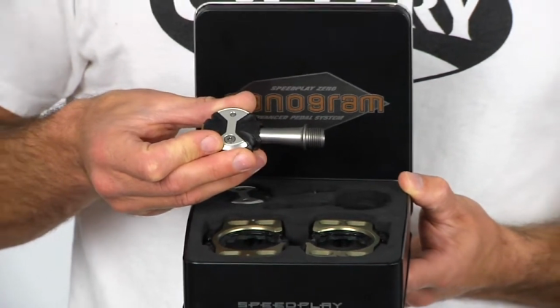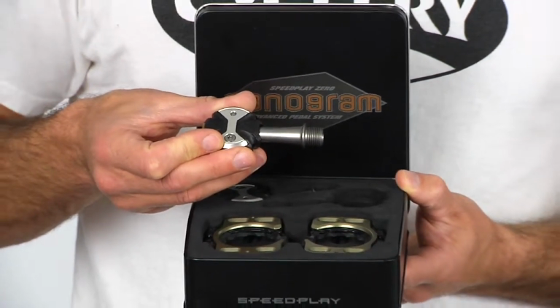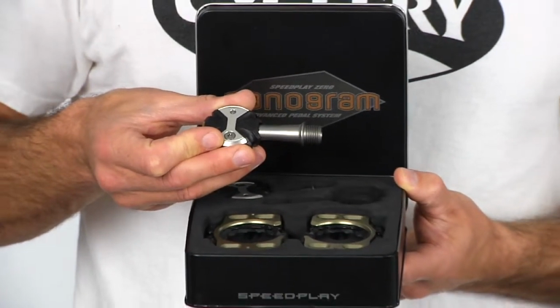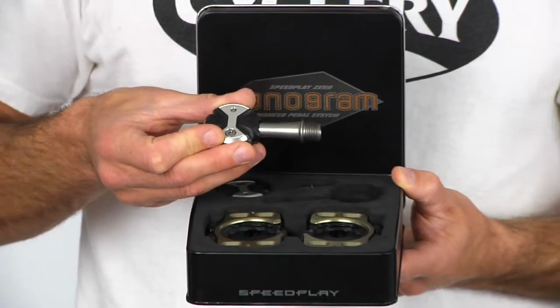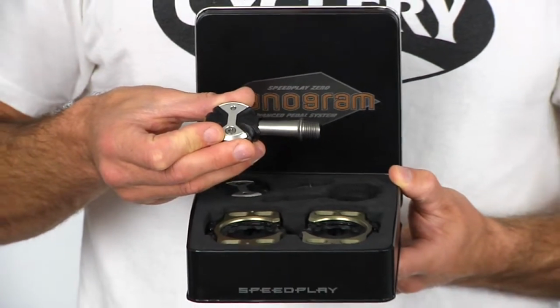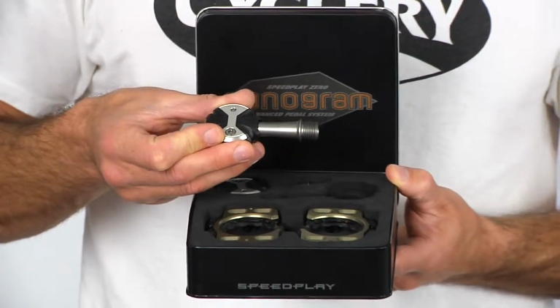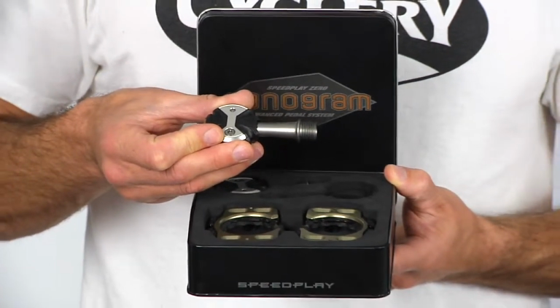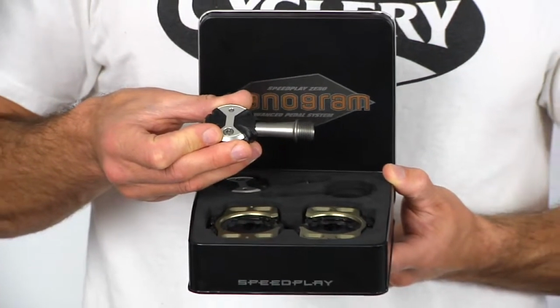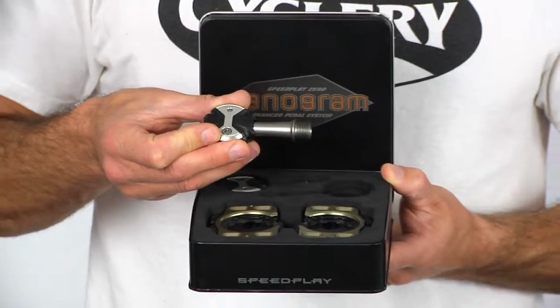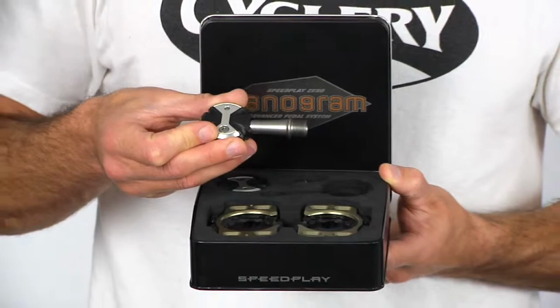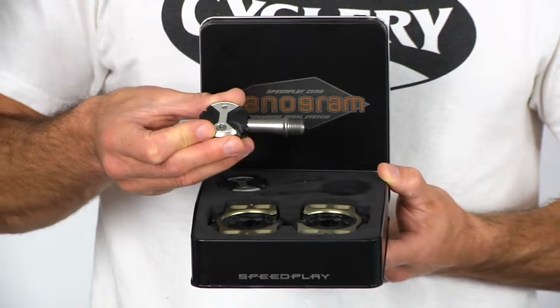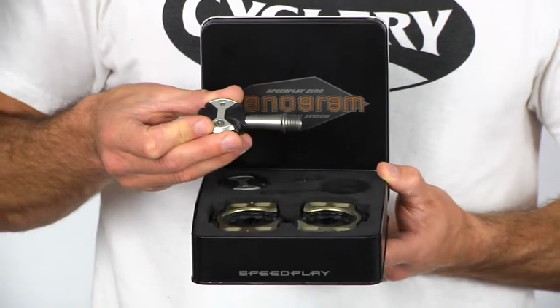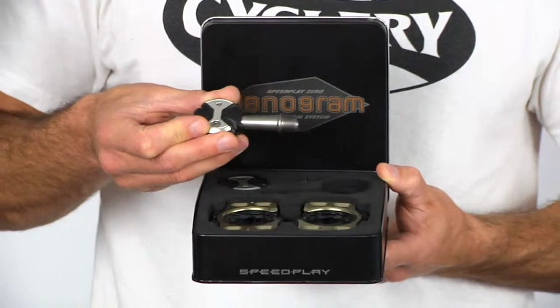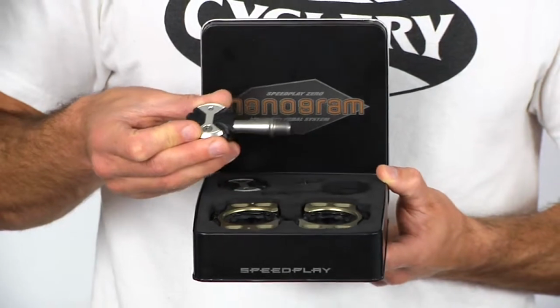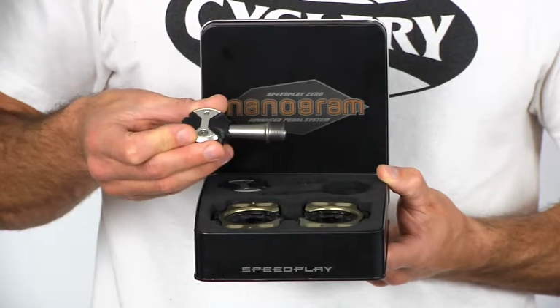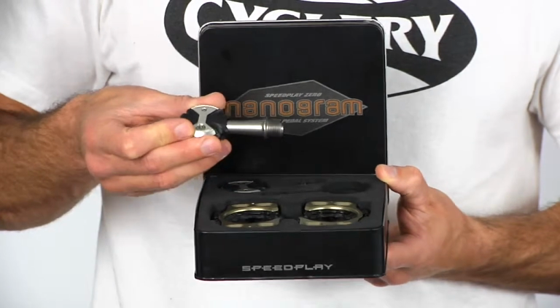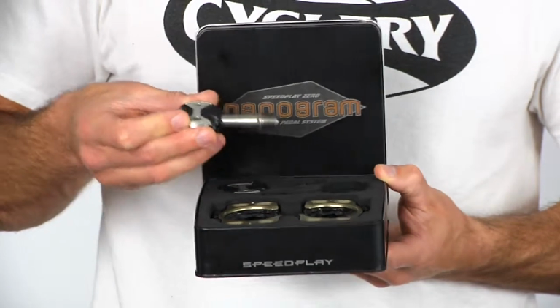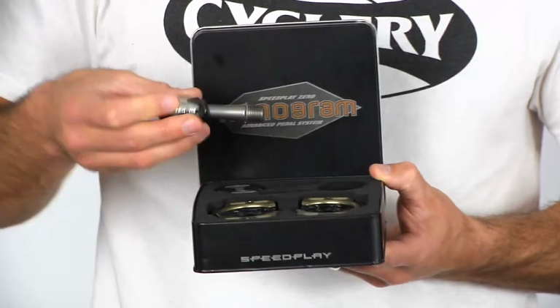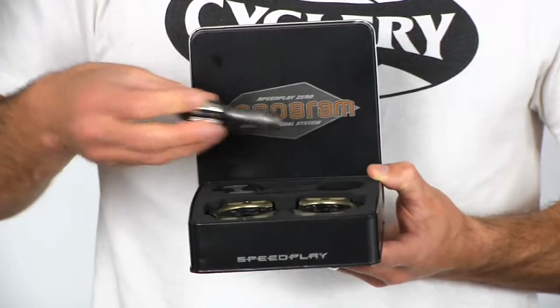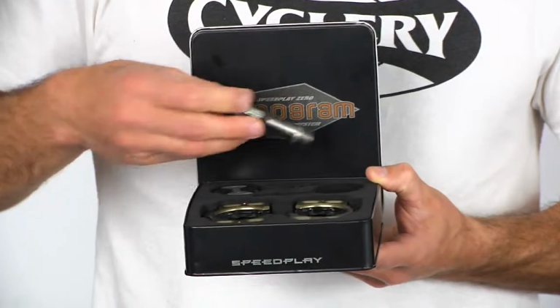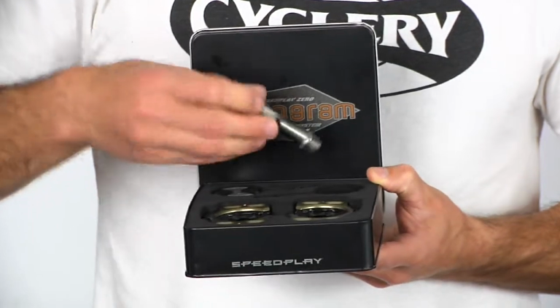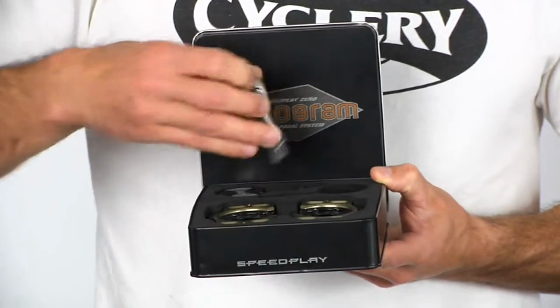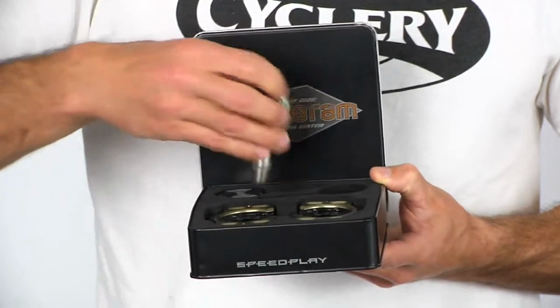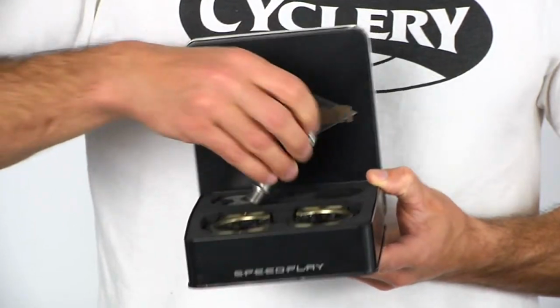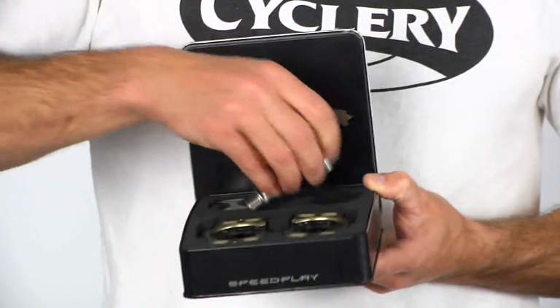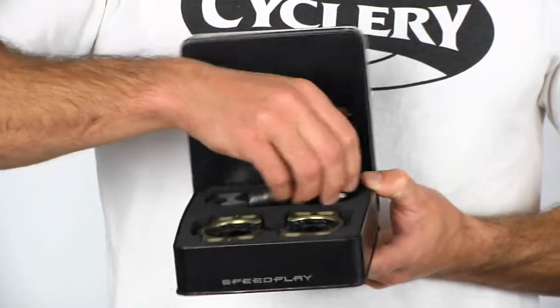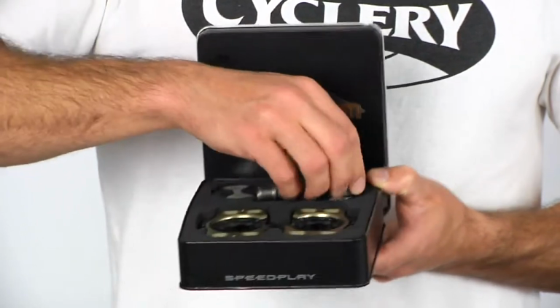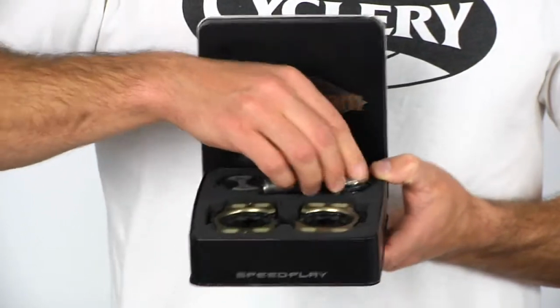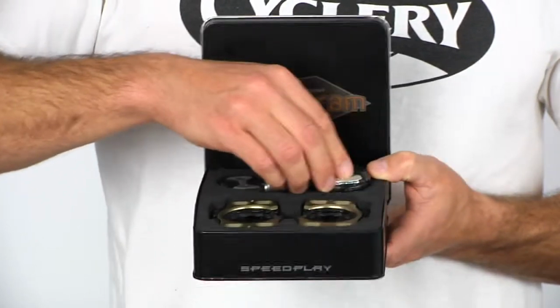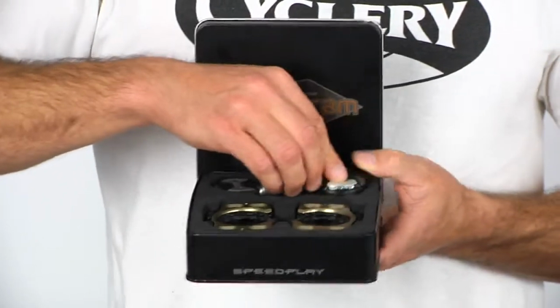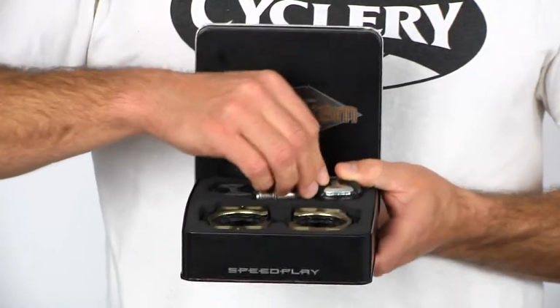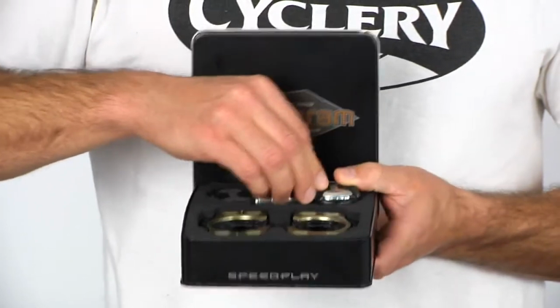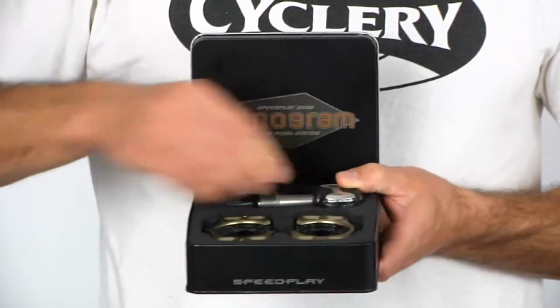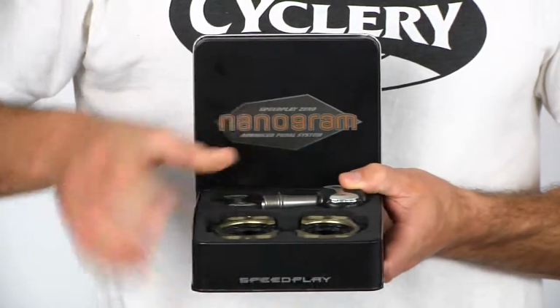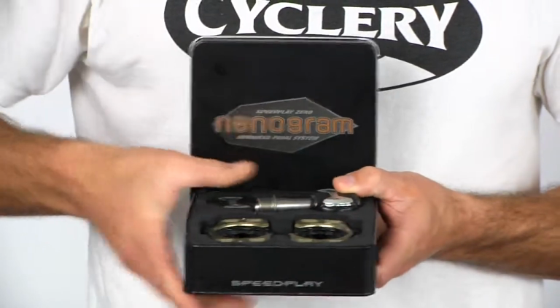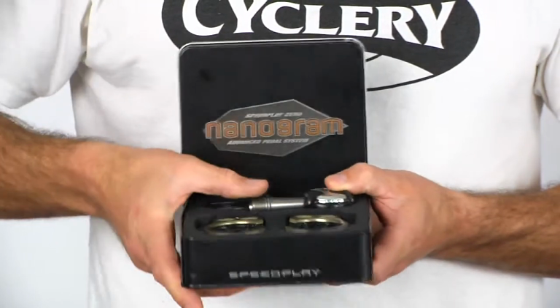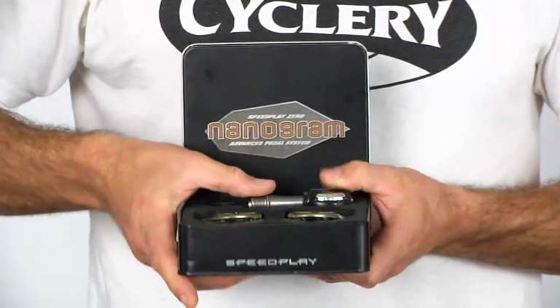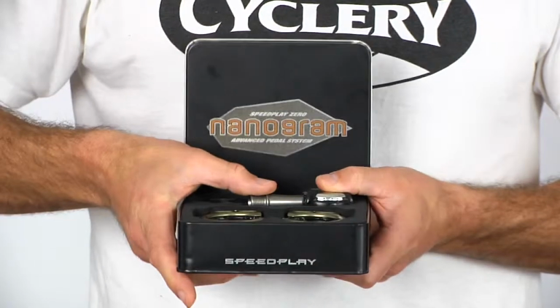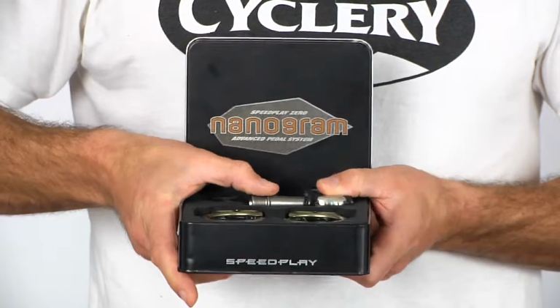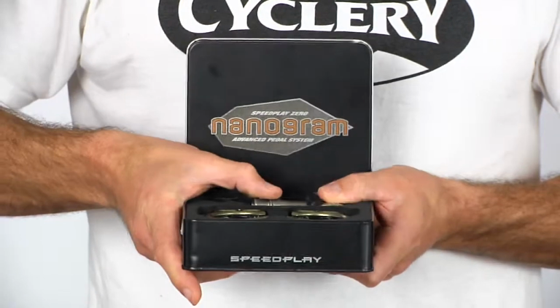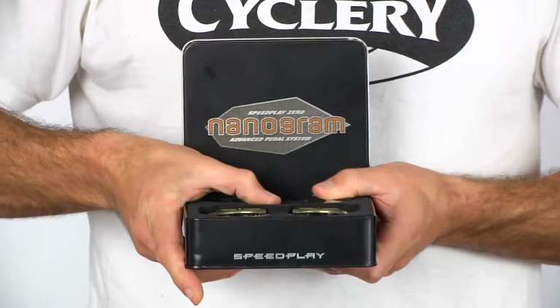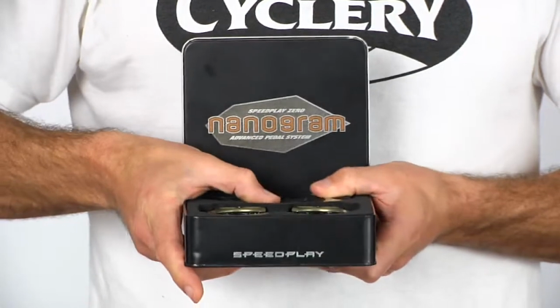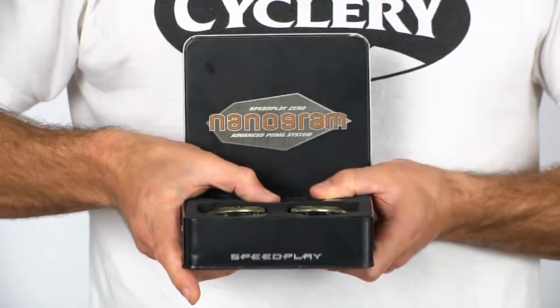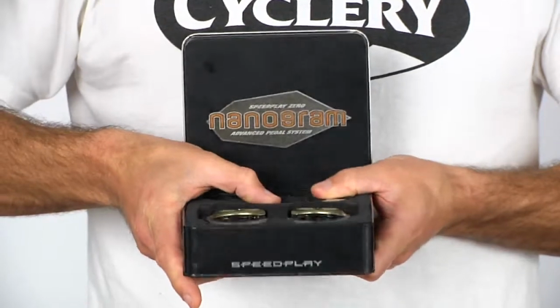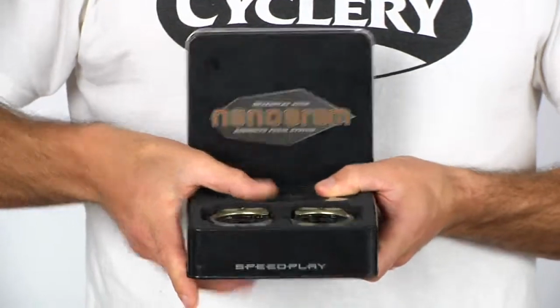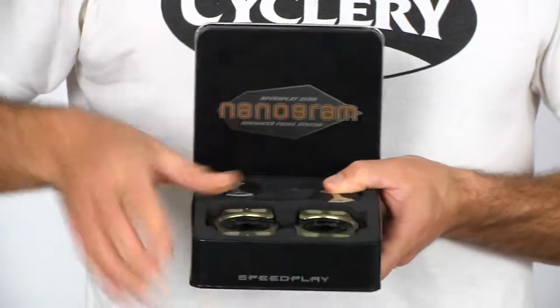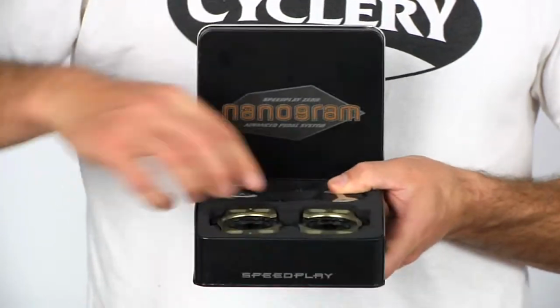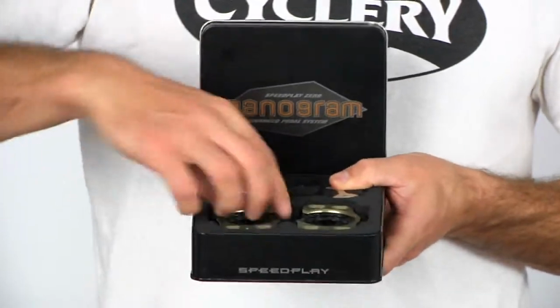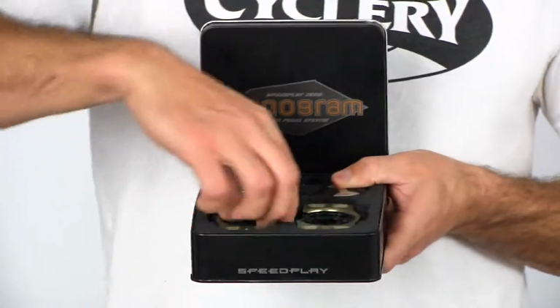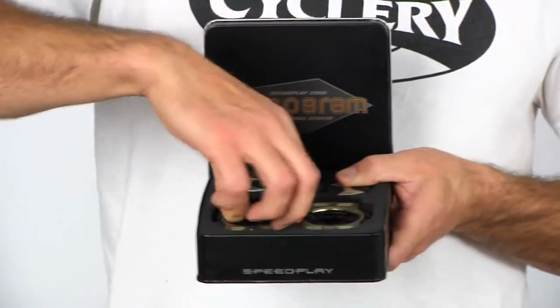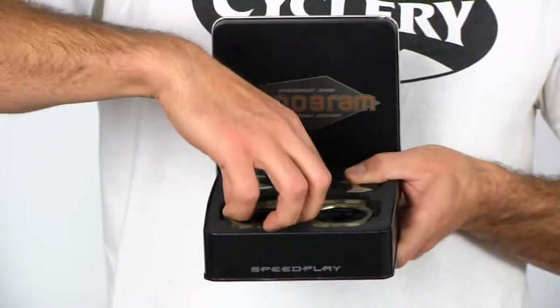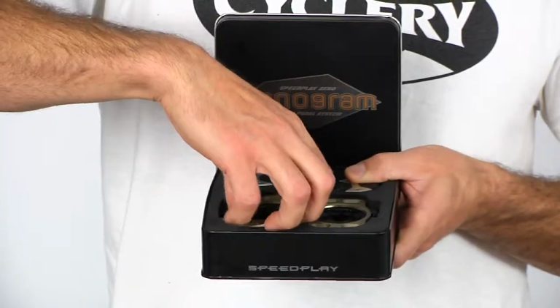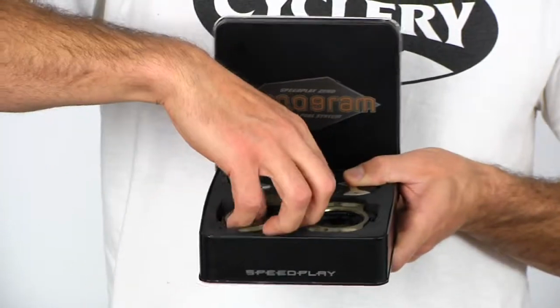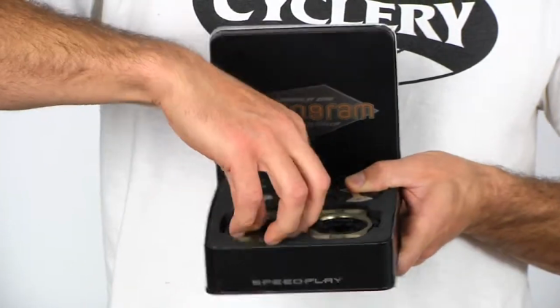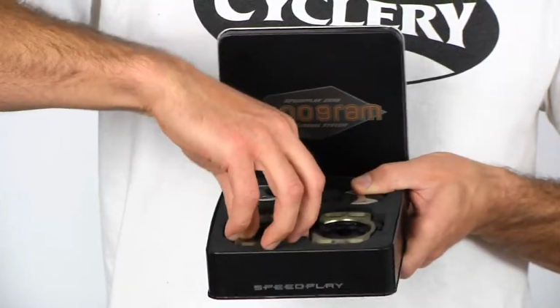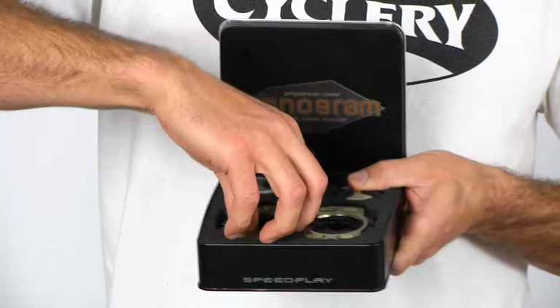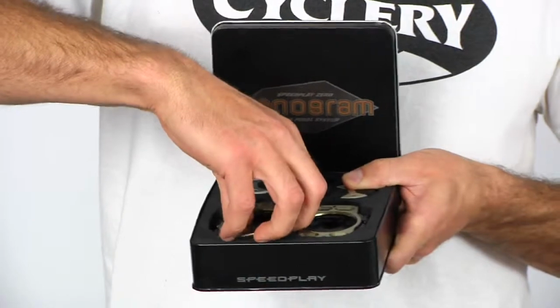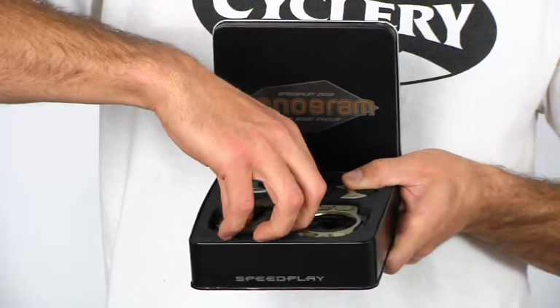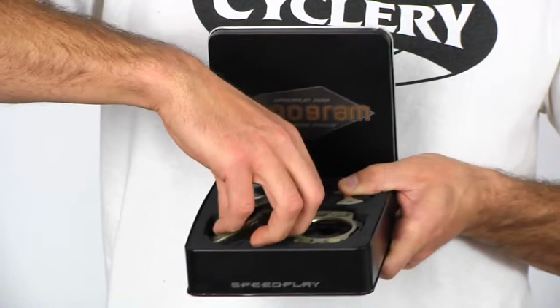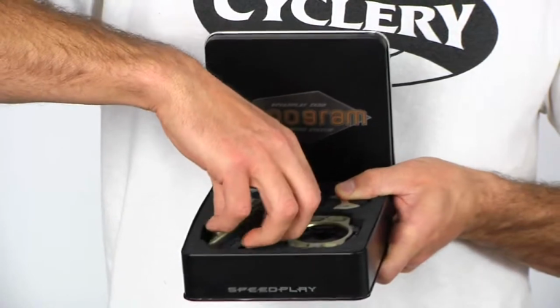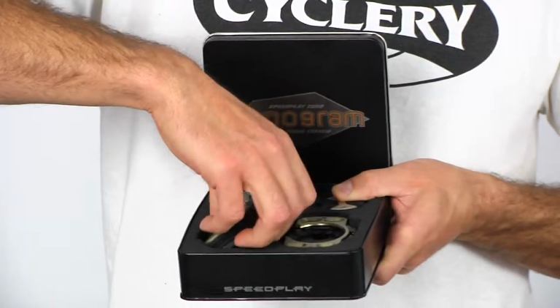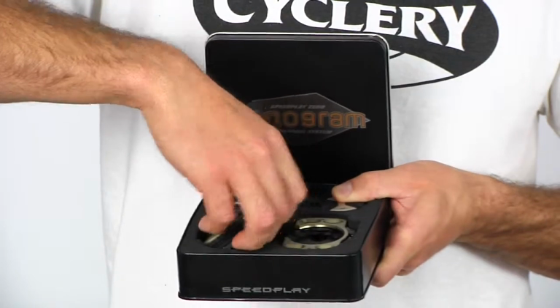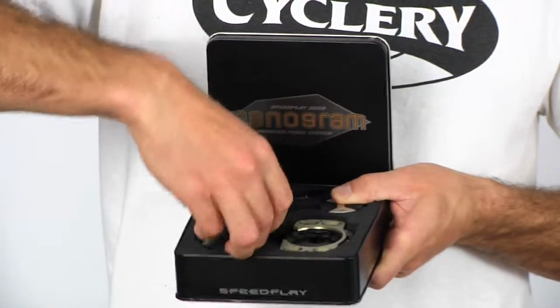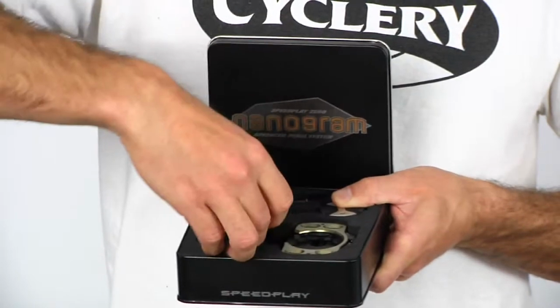So they're lighter, they spin better, and they're a lot more expensive — but hey, nothing's free in this world.